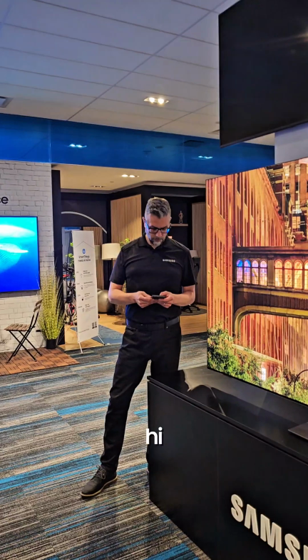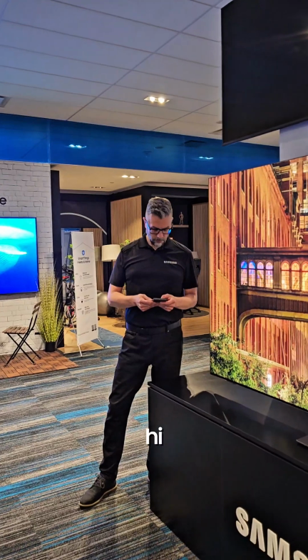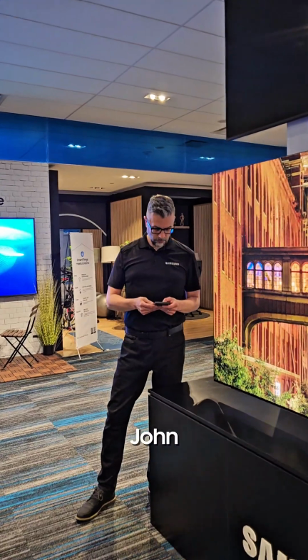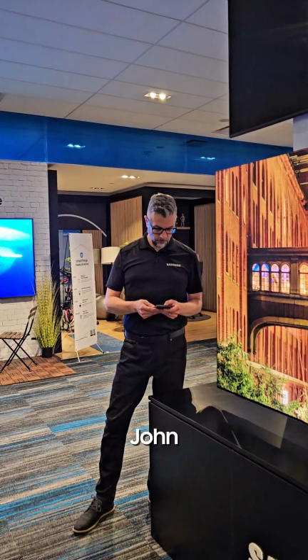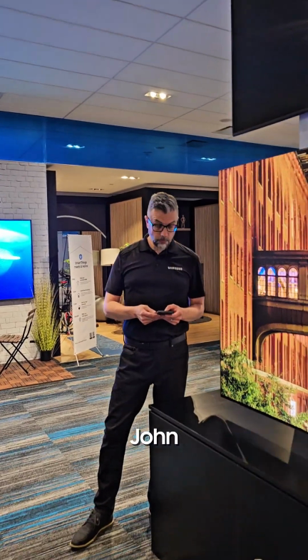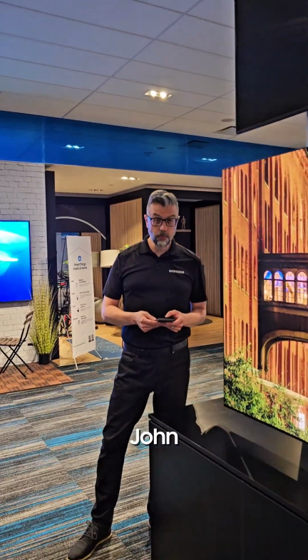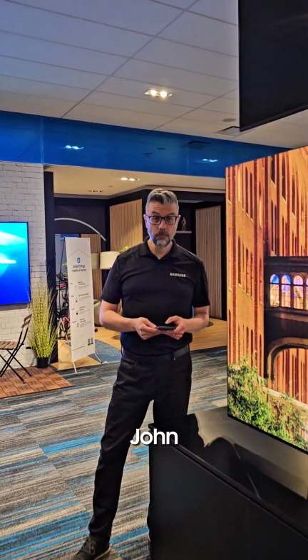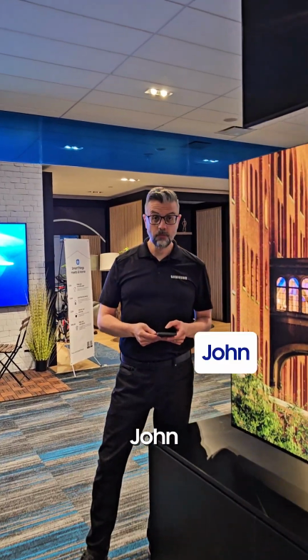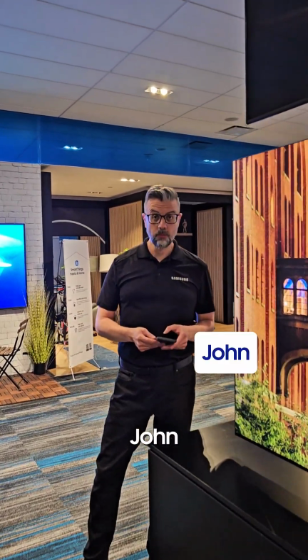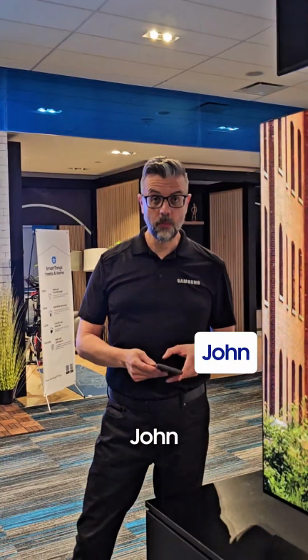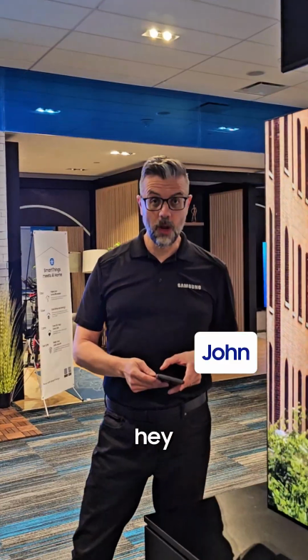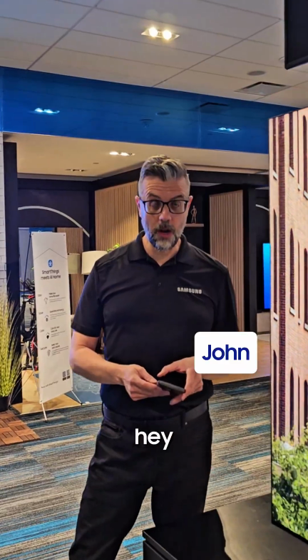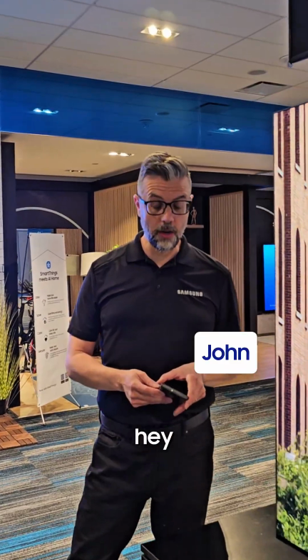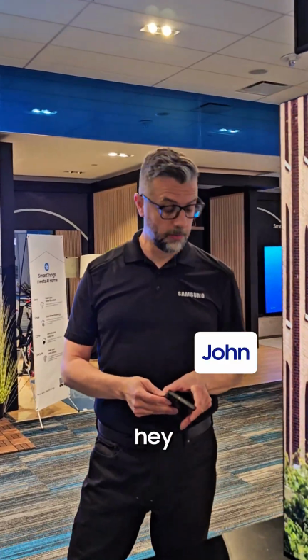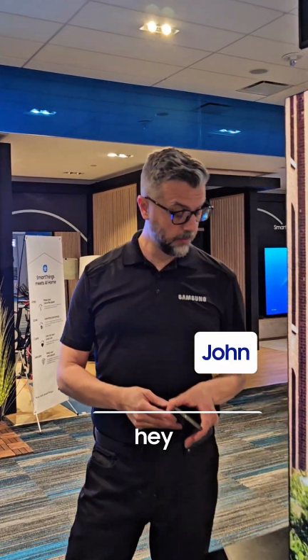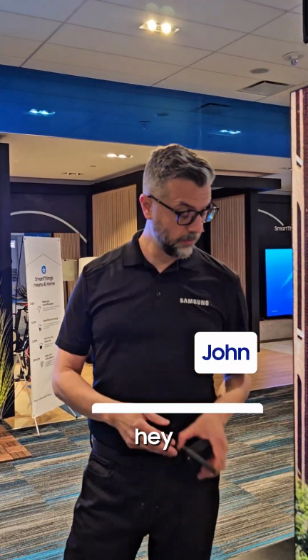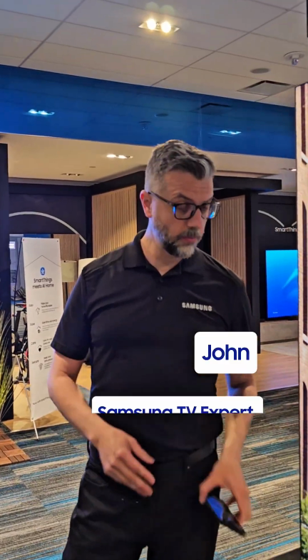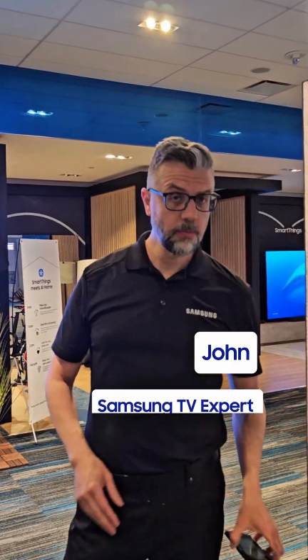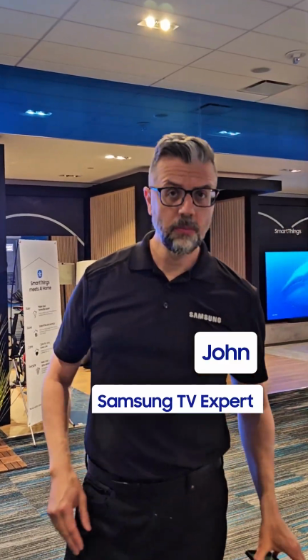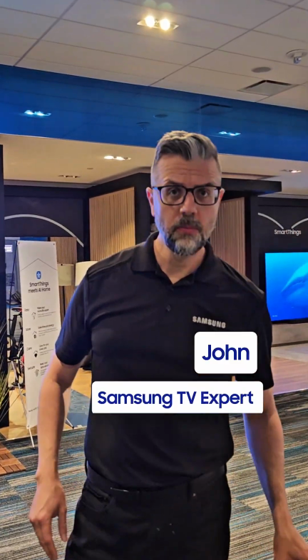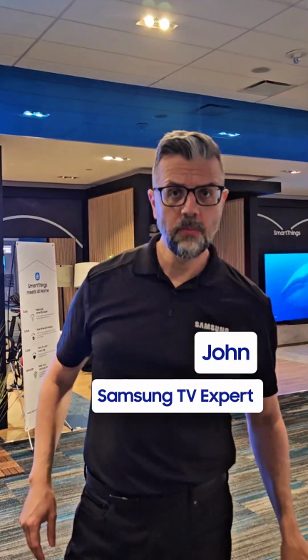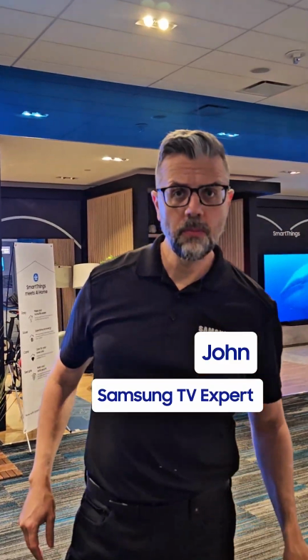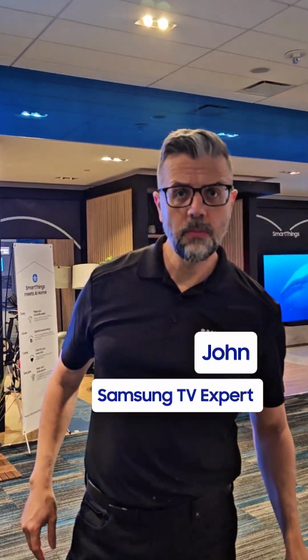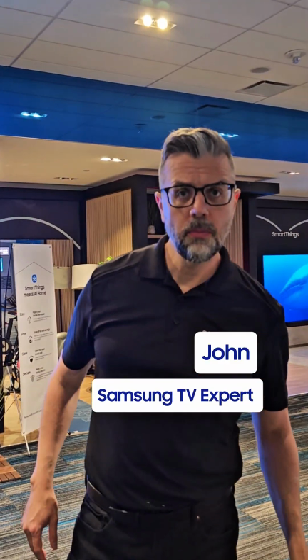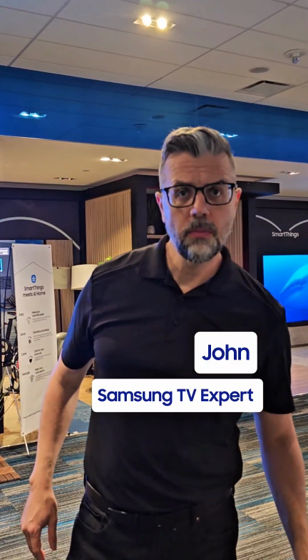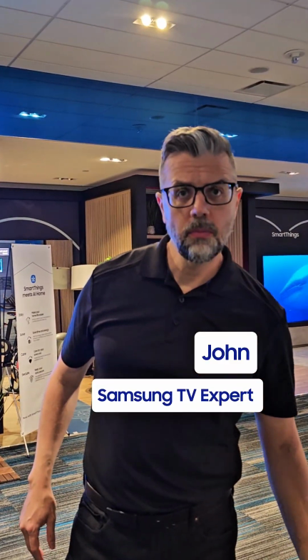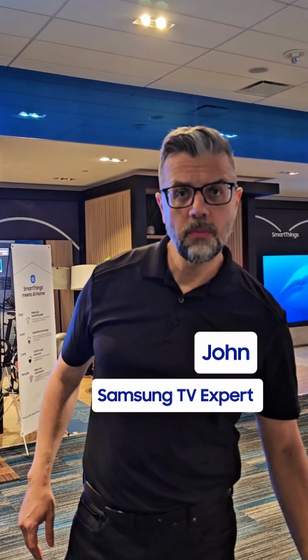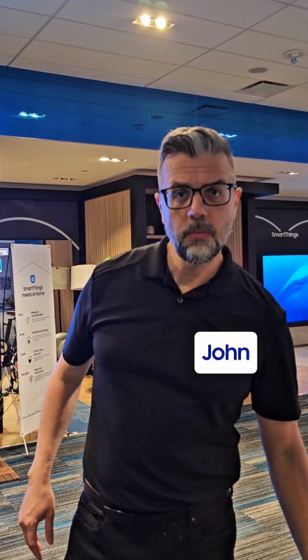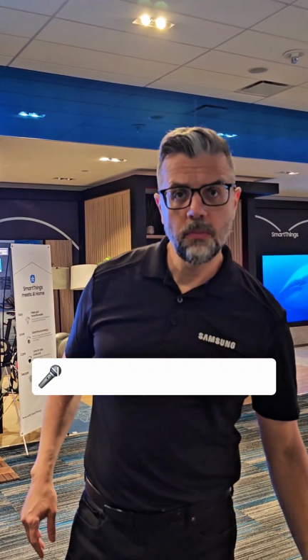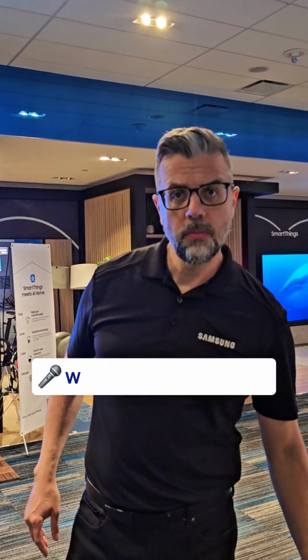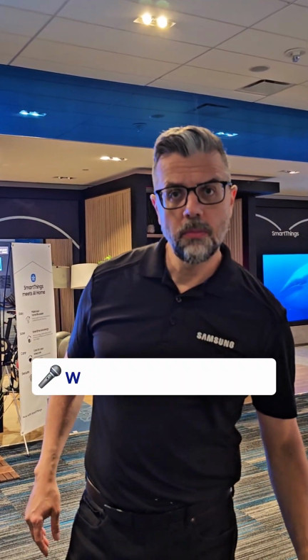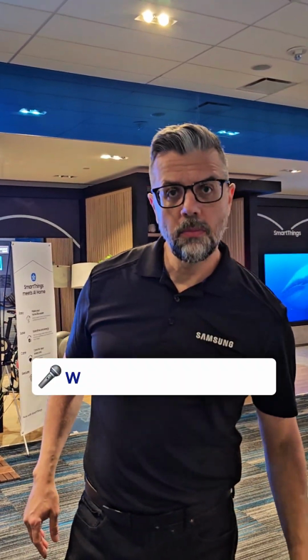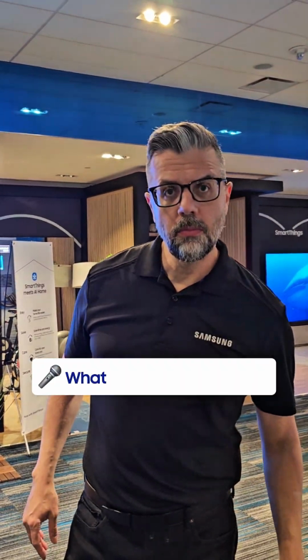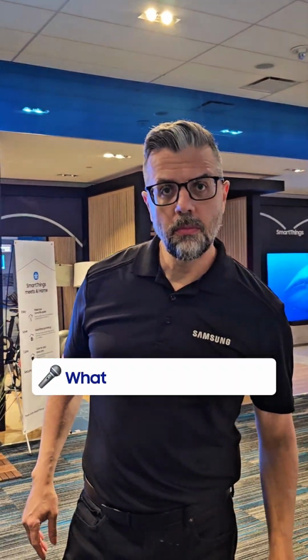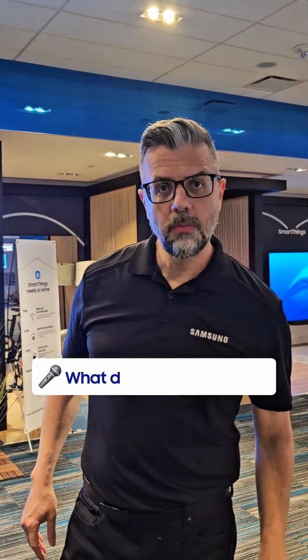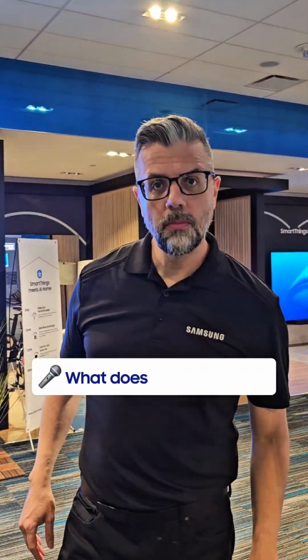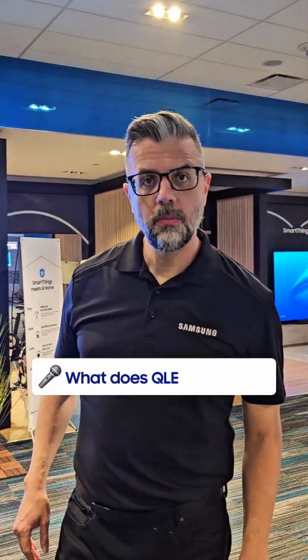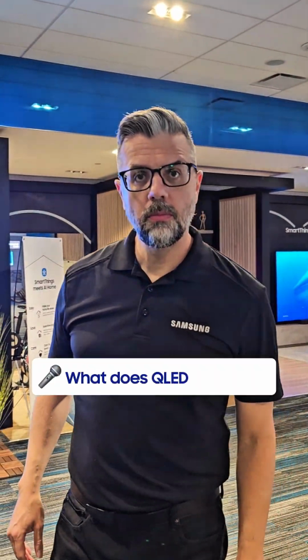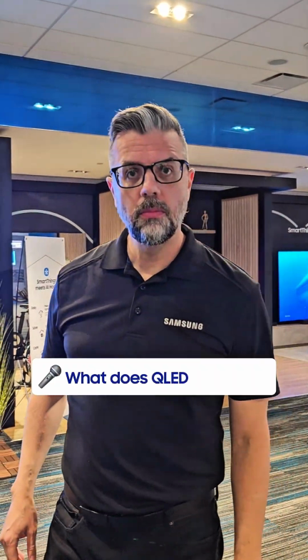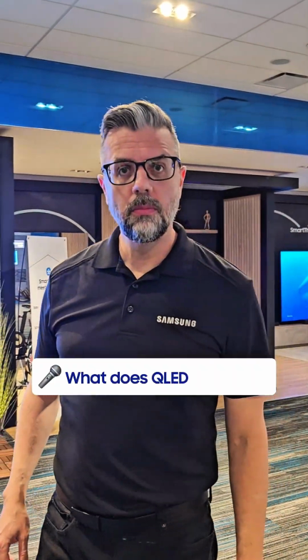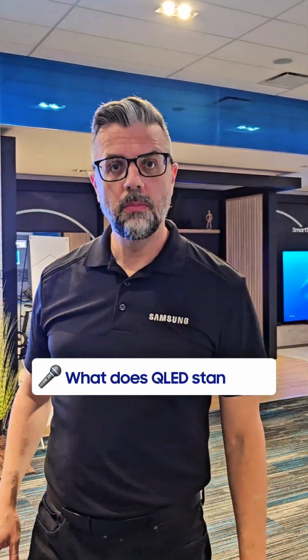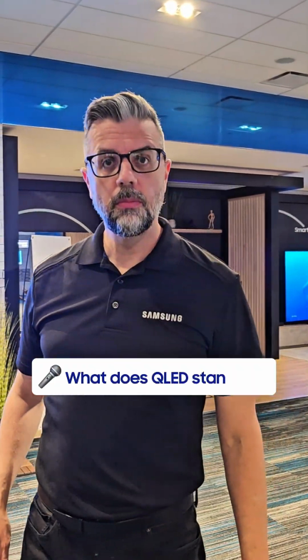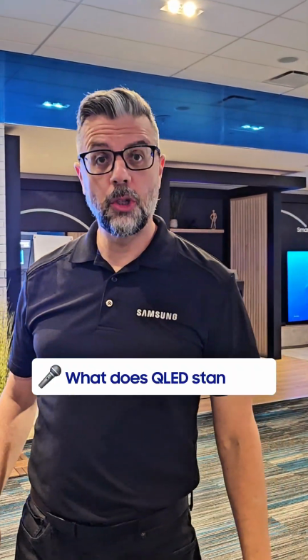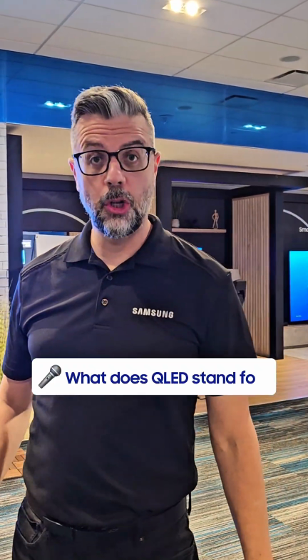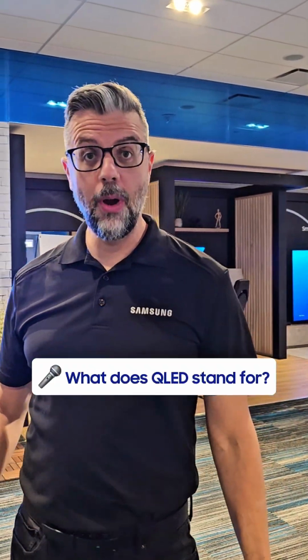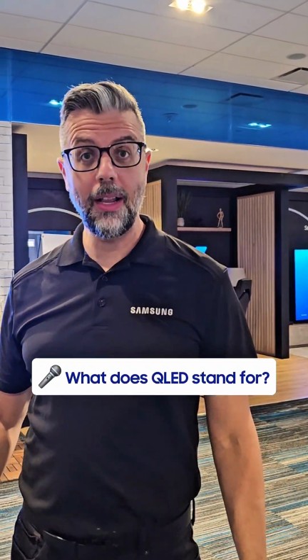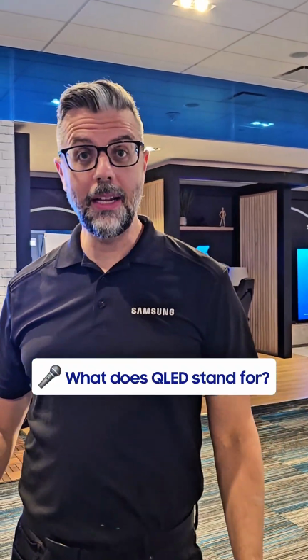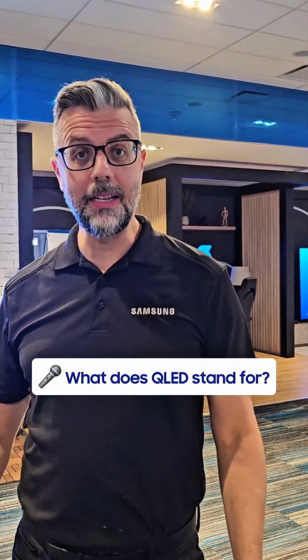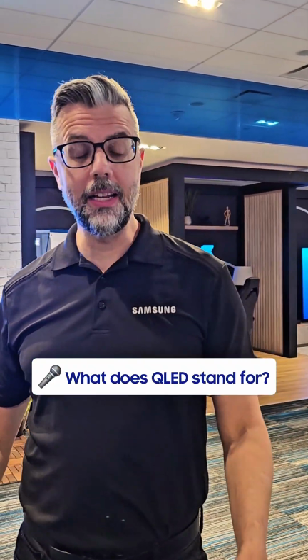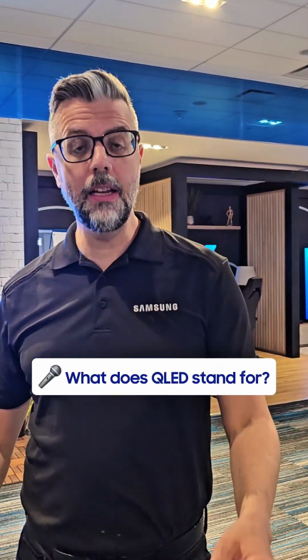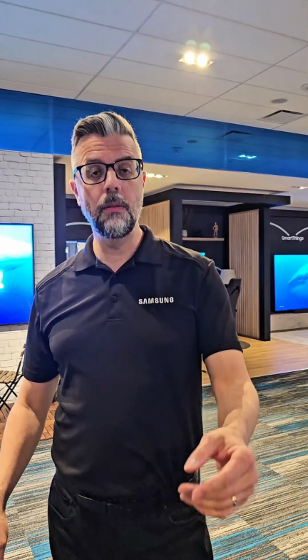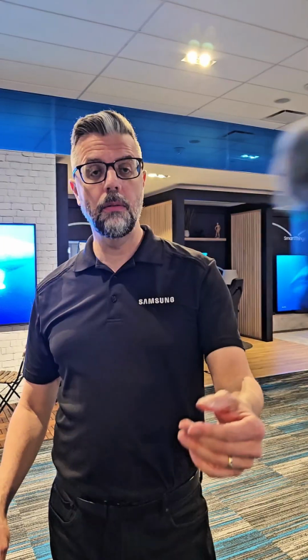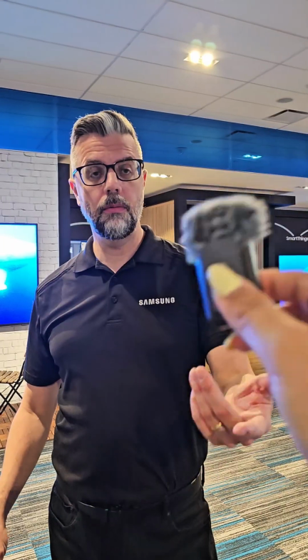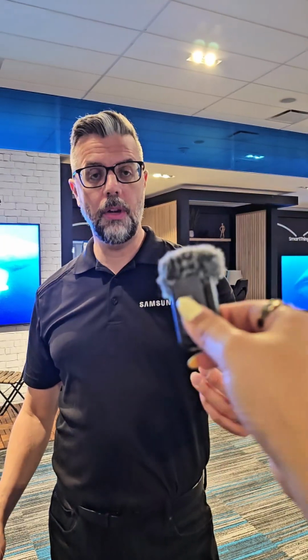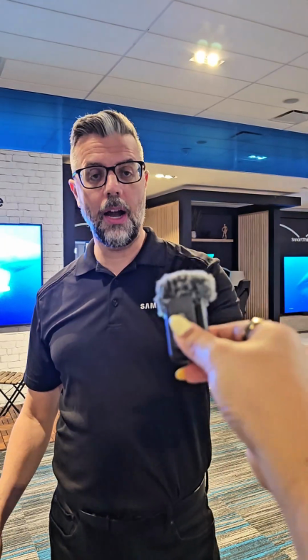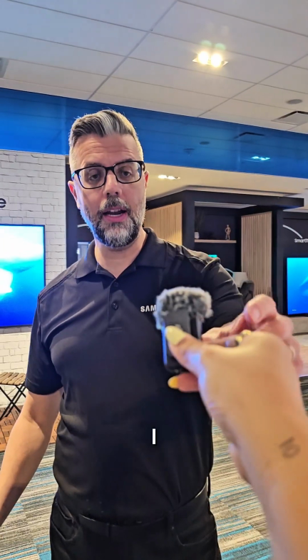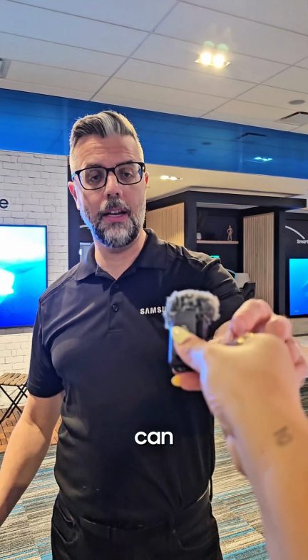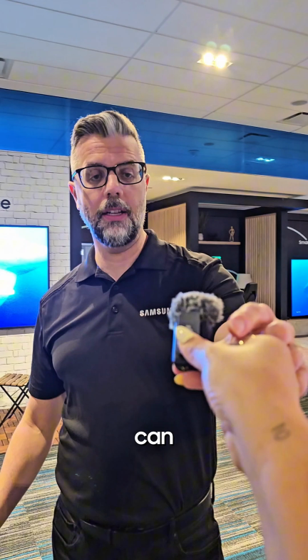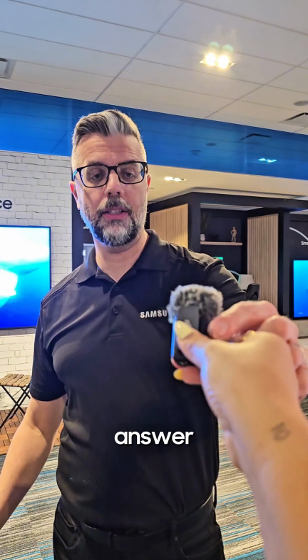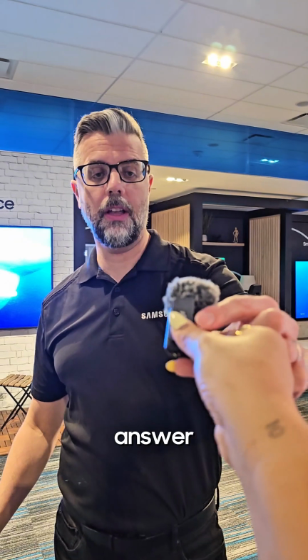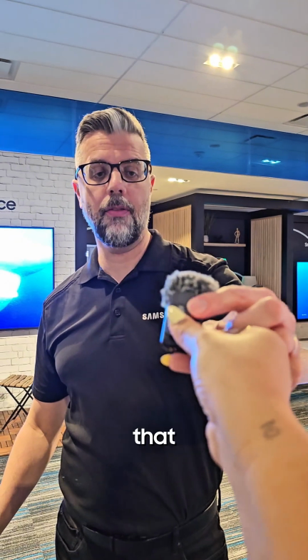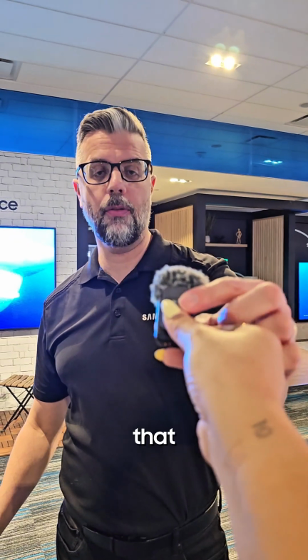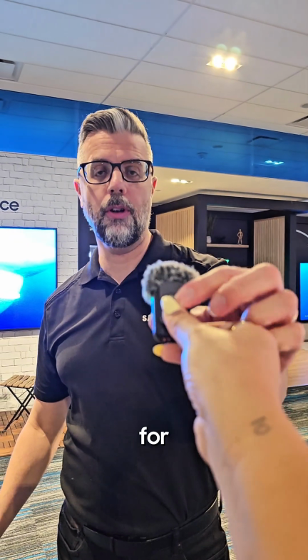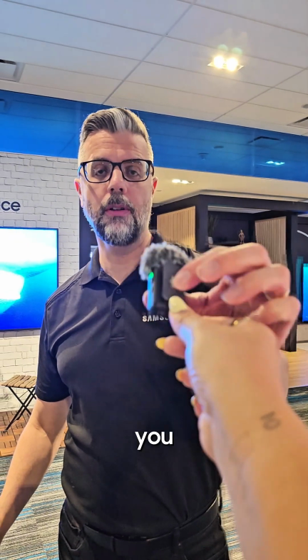Hi John. I just have a question. What does QLED stand for? QLED? Yeah. I can answer that for you.